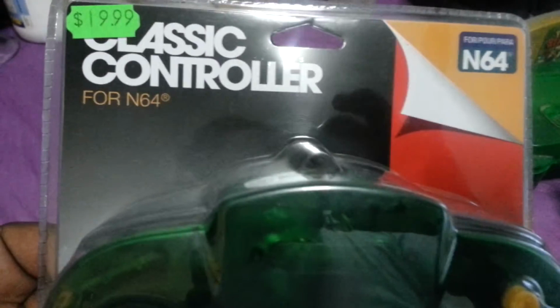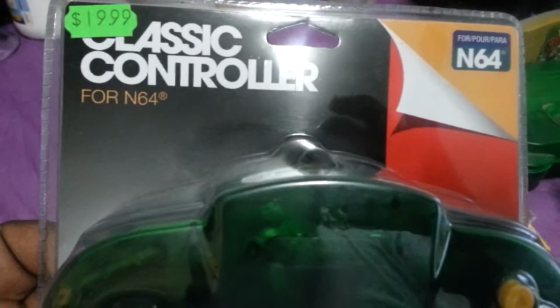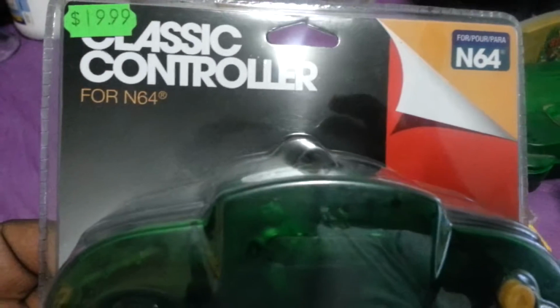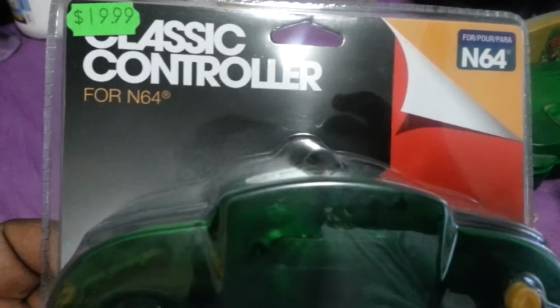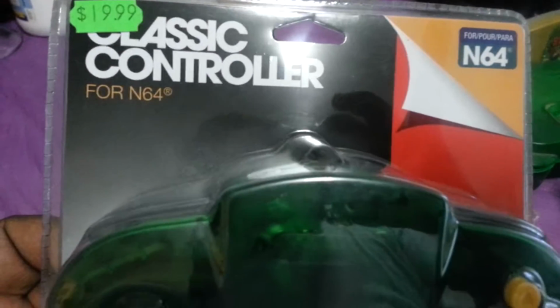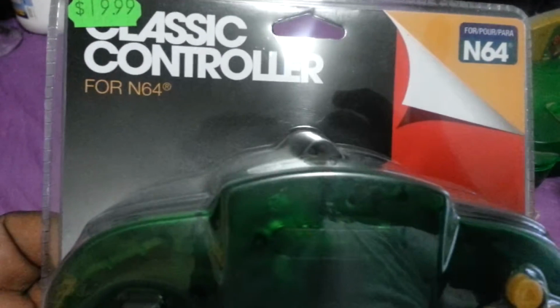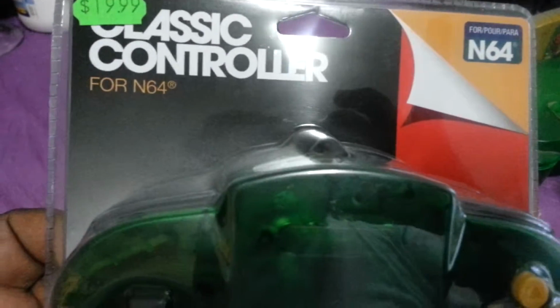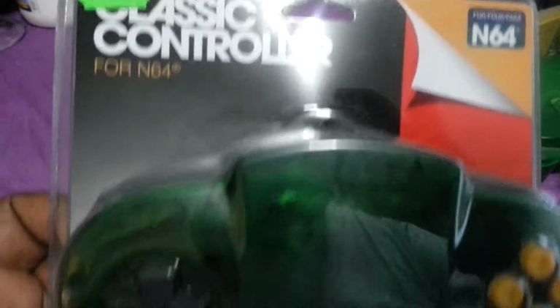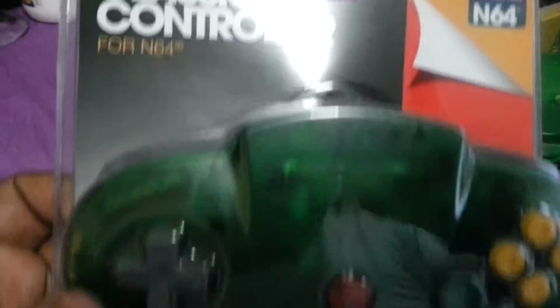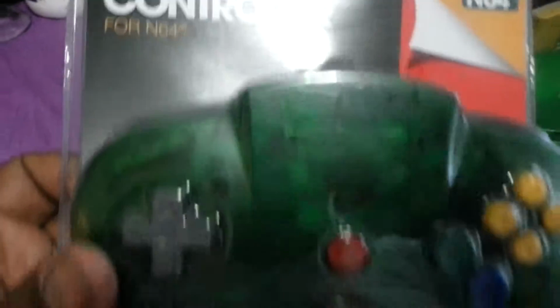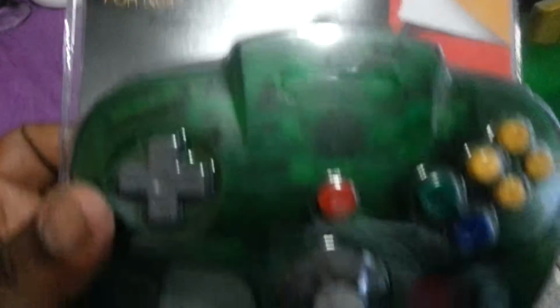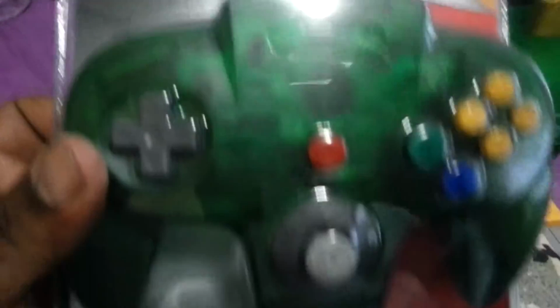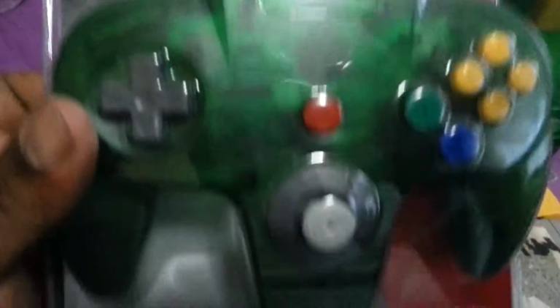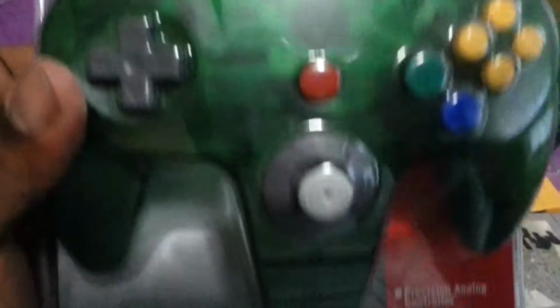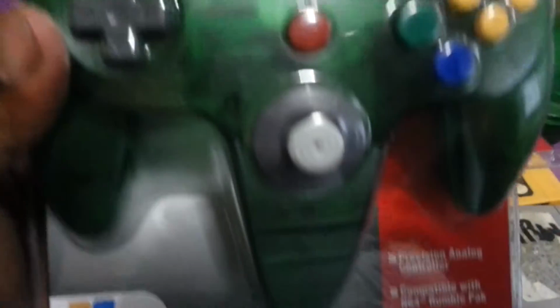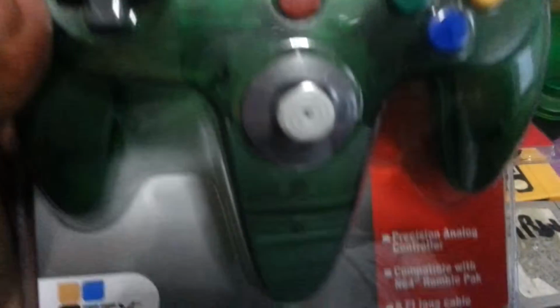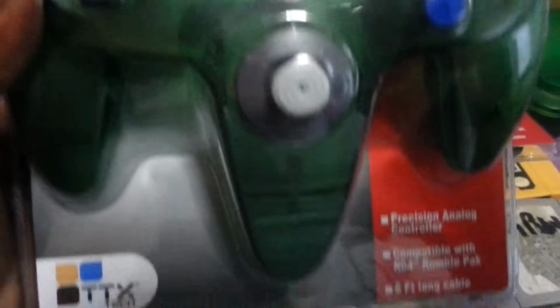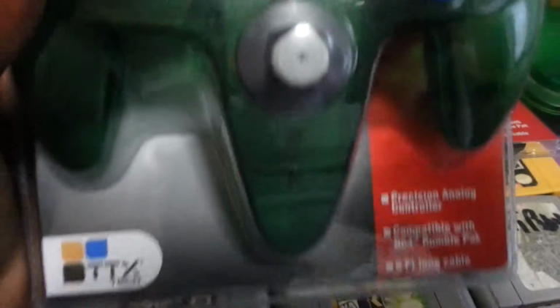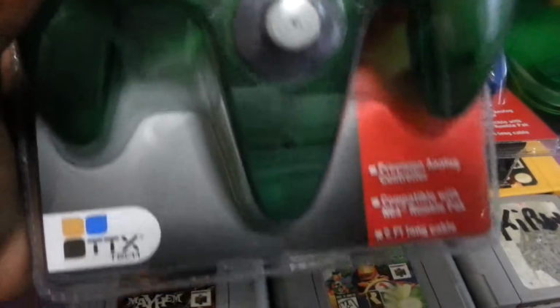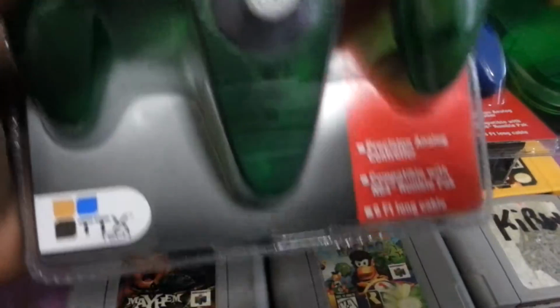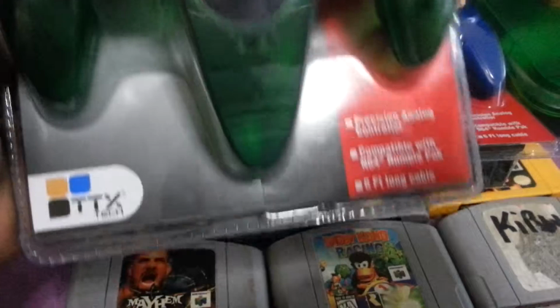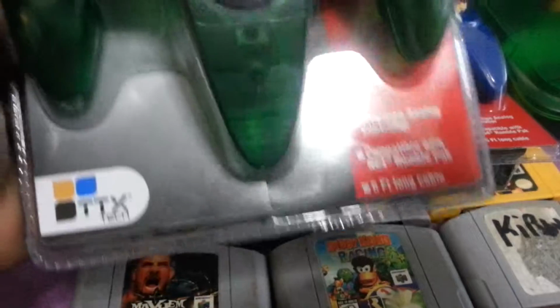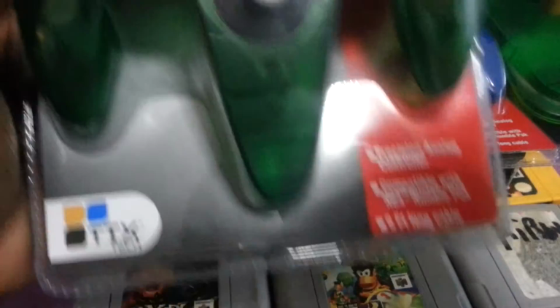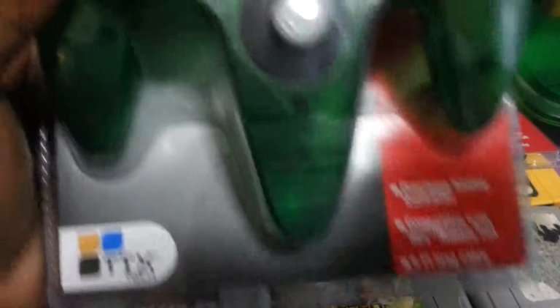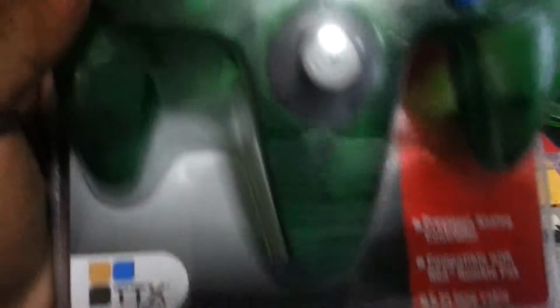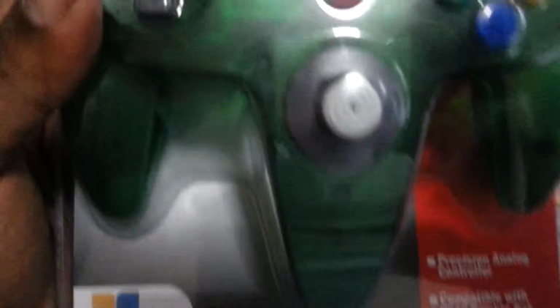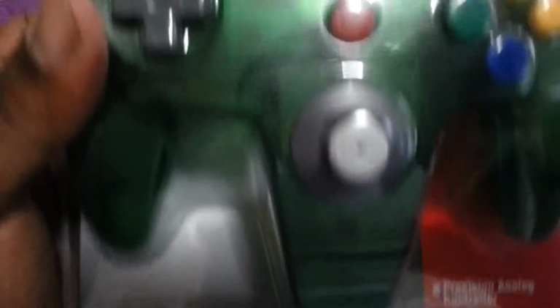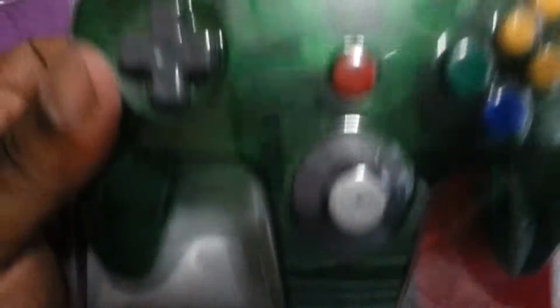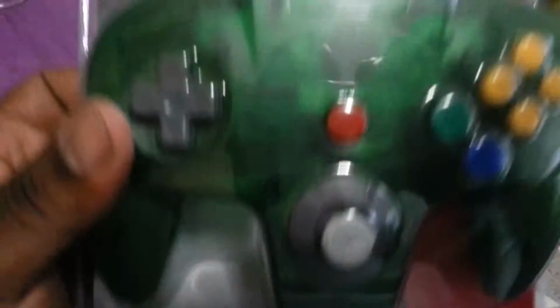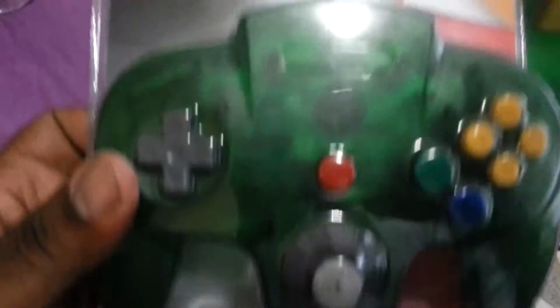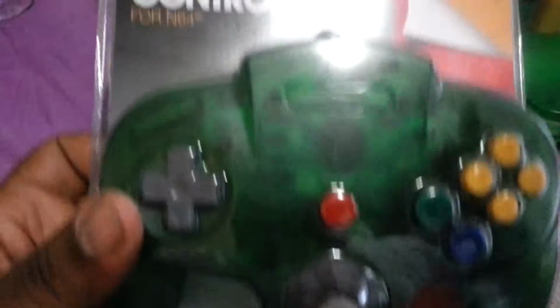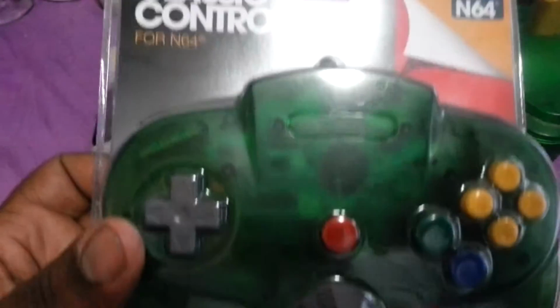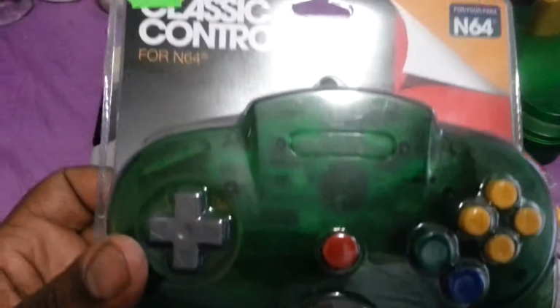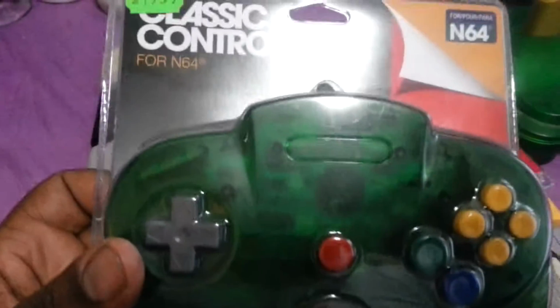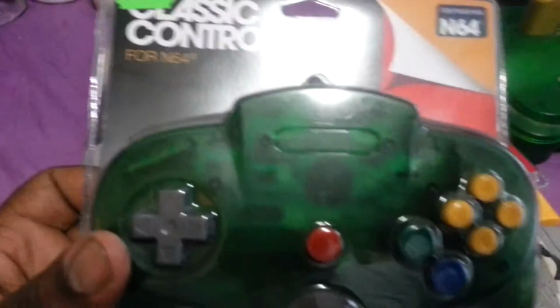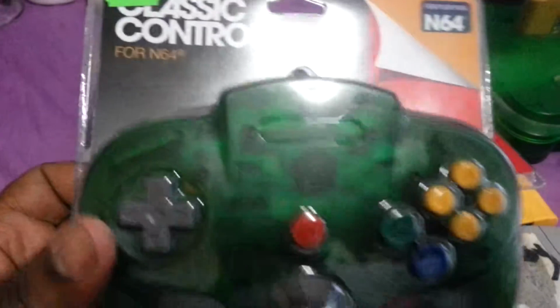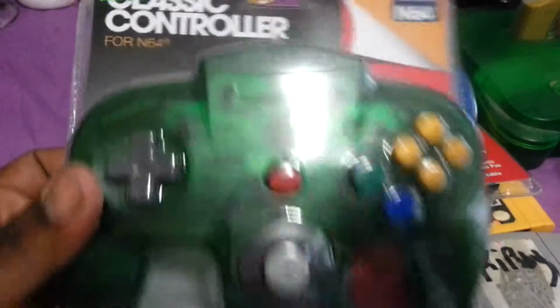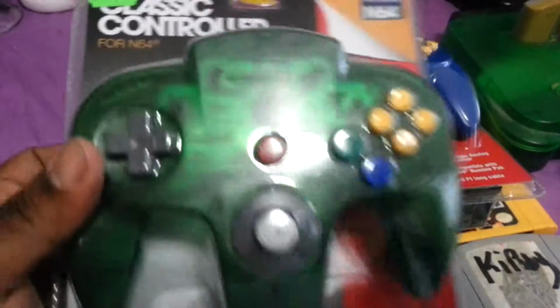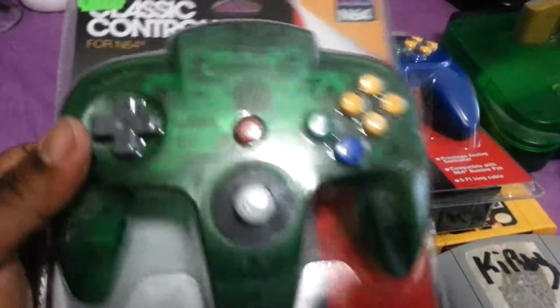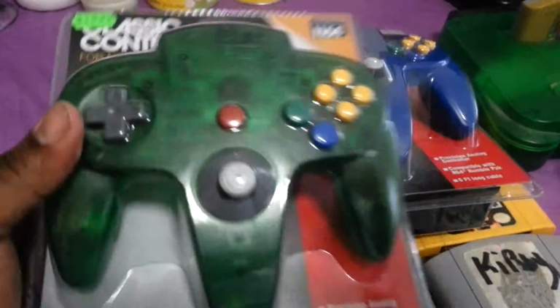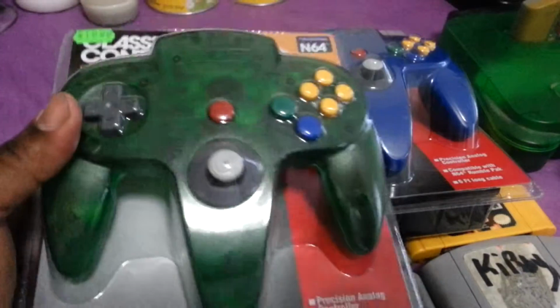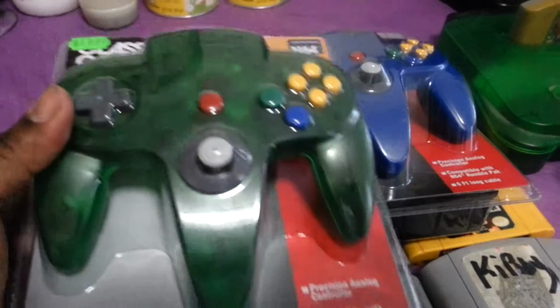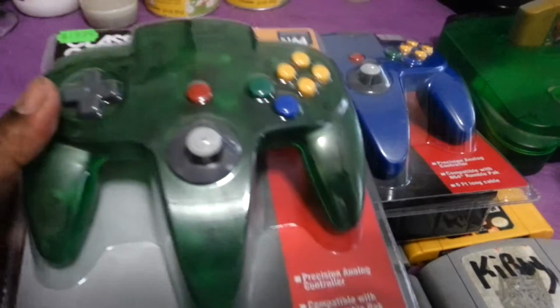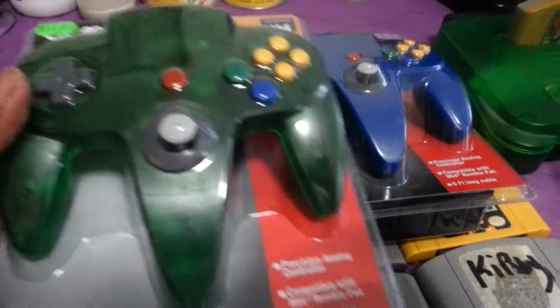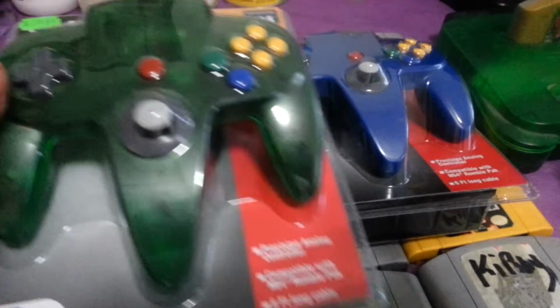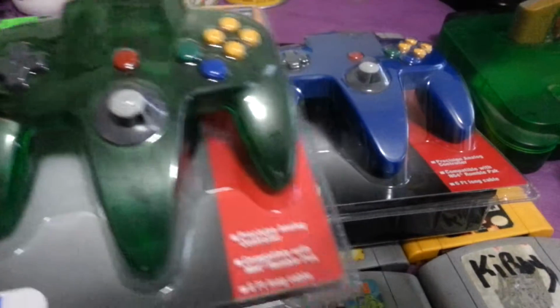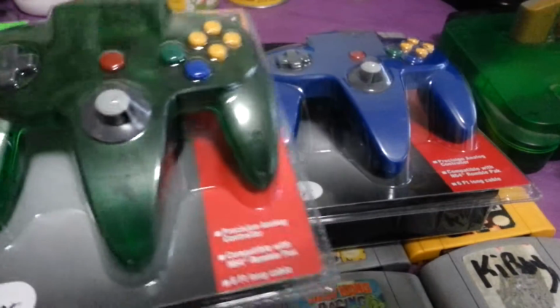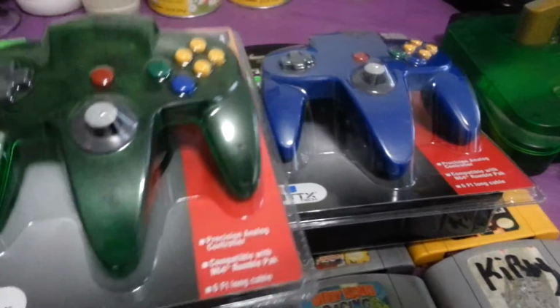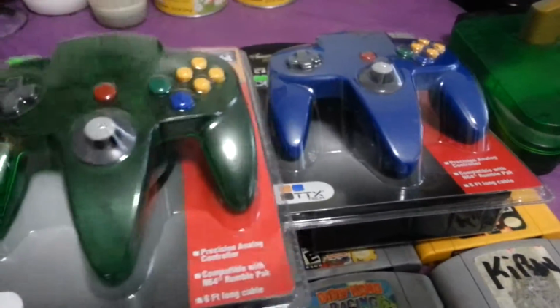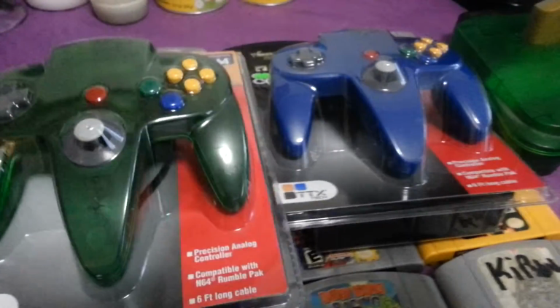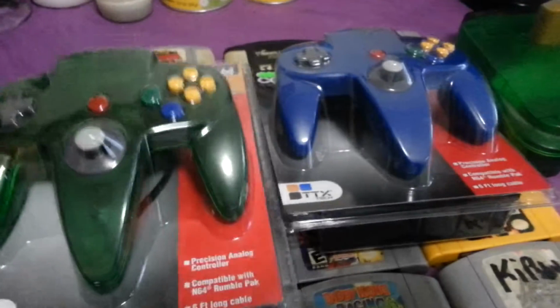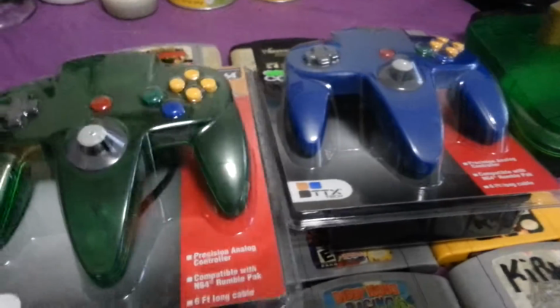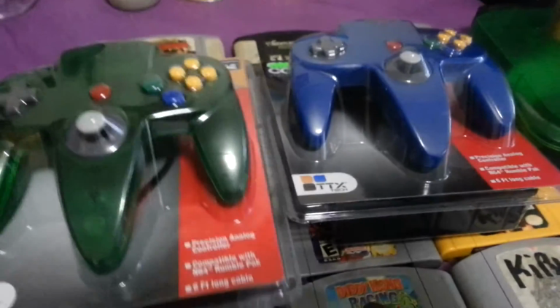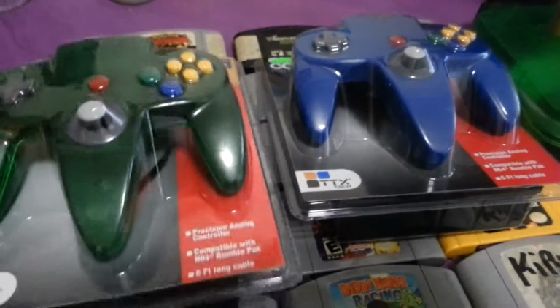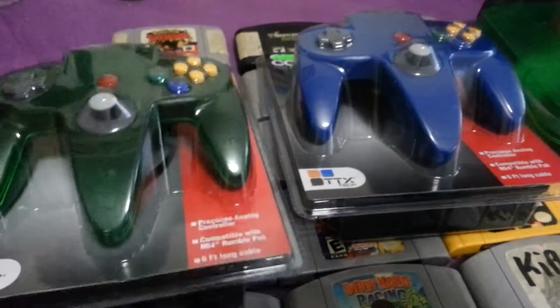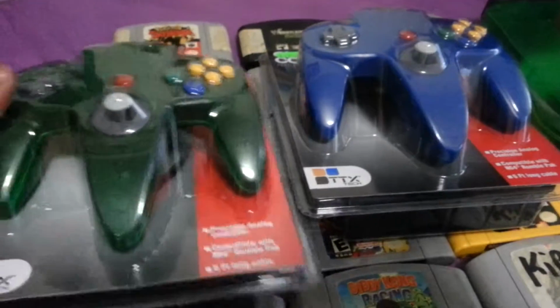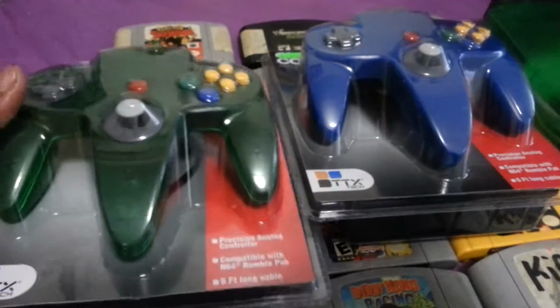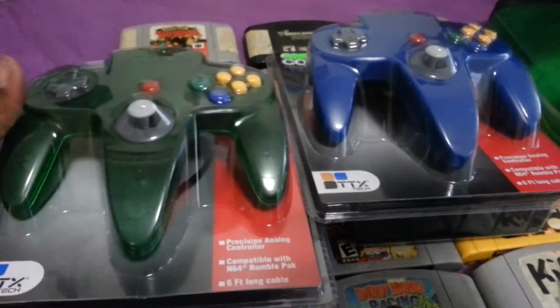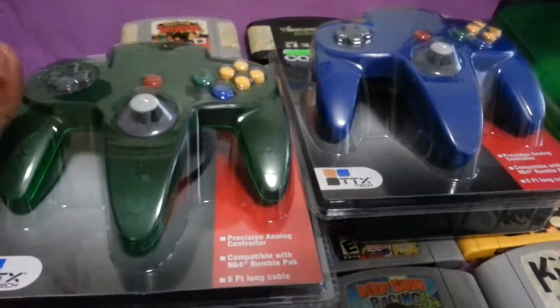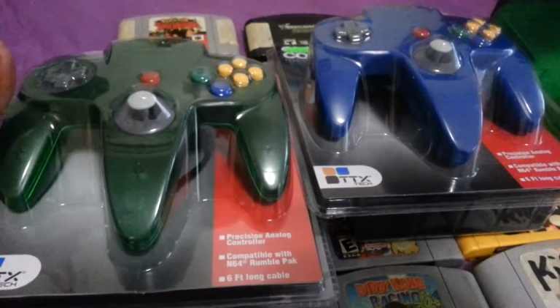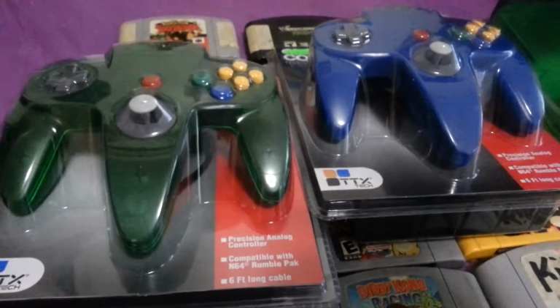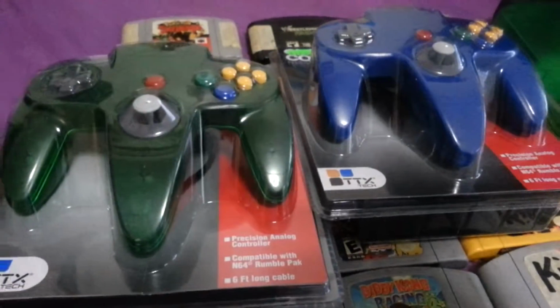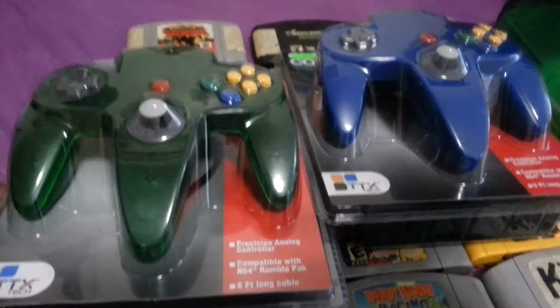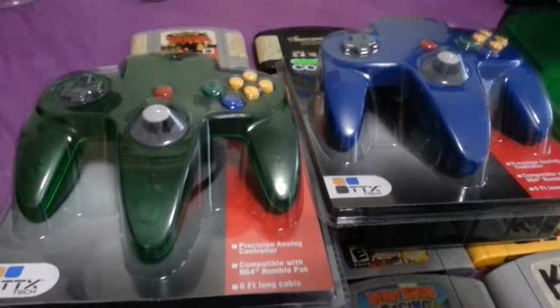It's your boy GuerrillaCuban, and I just picked up a few new joysticks. Later.